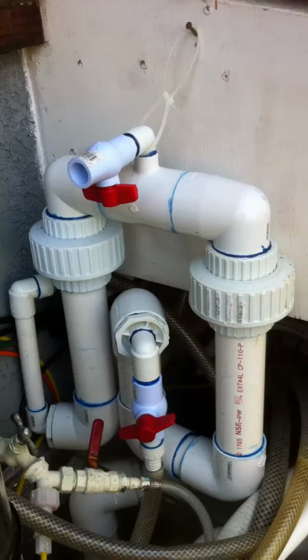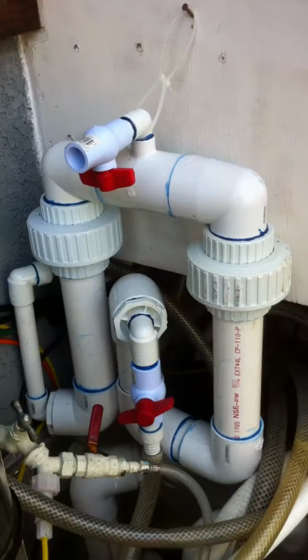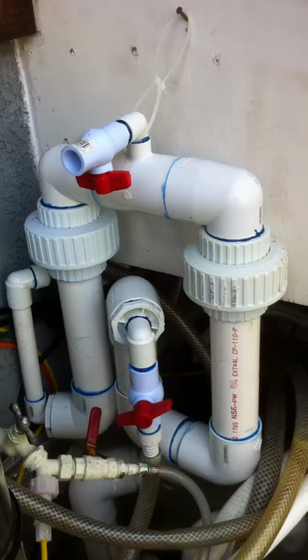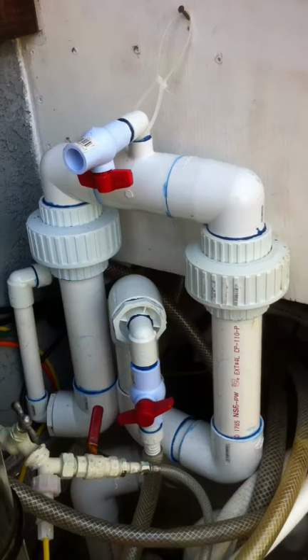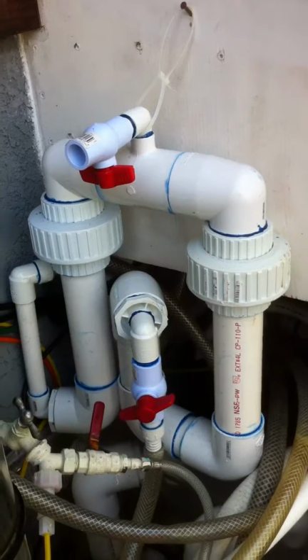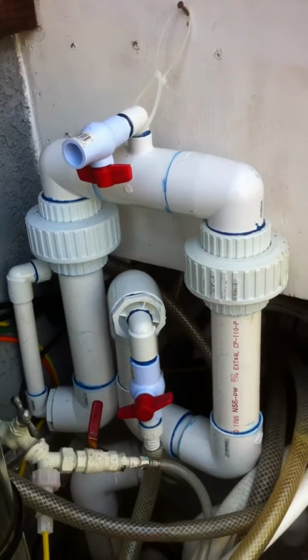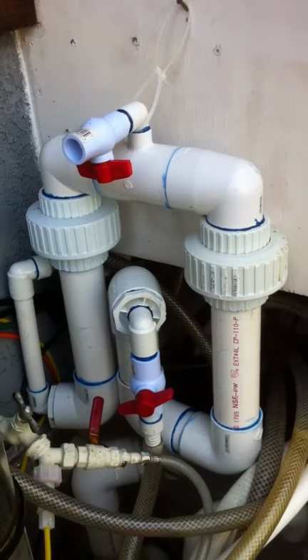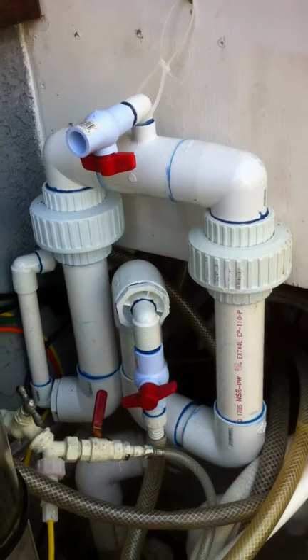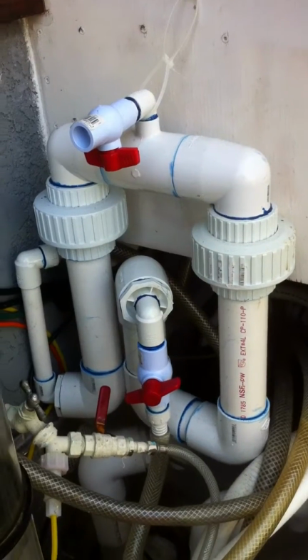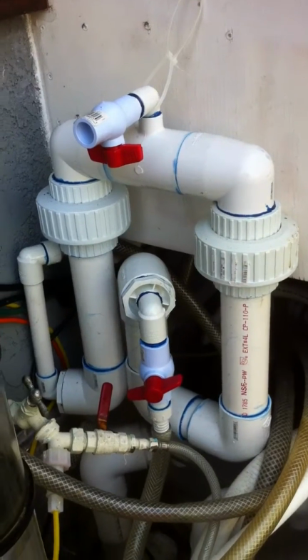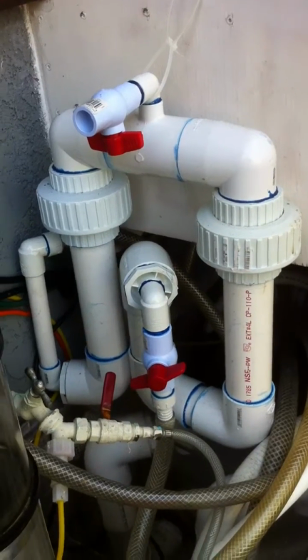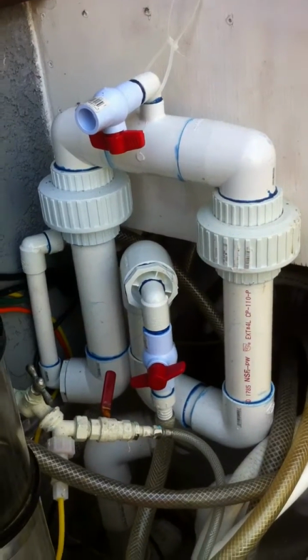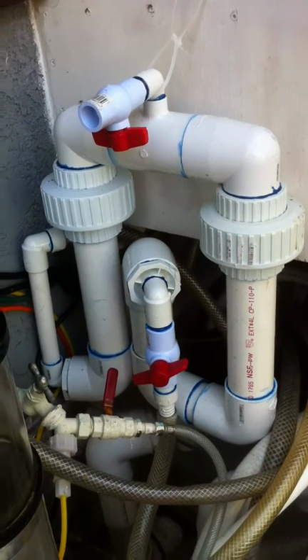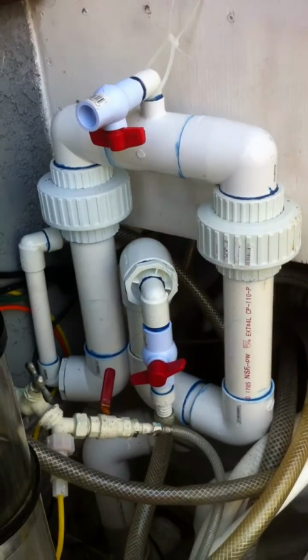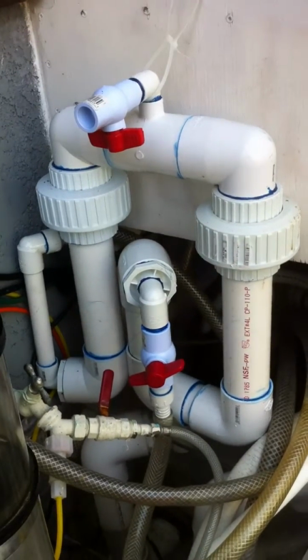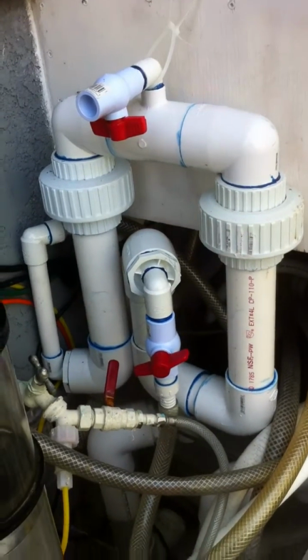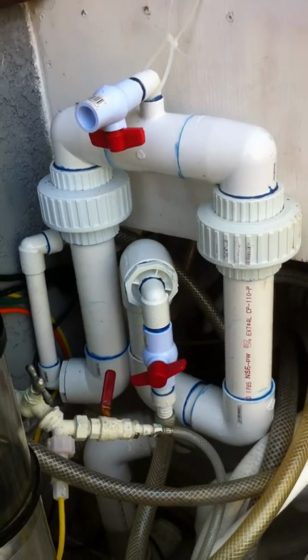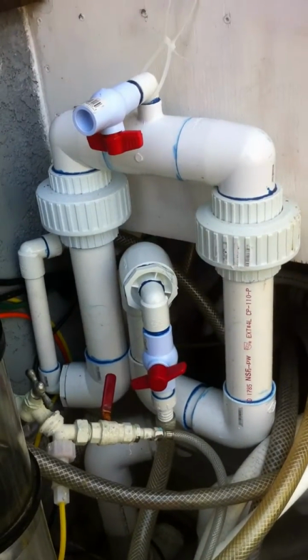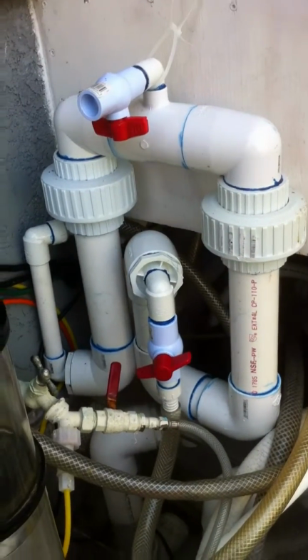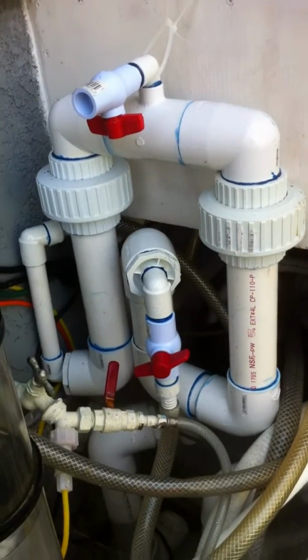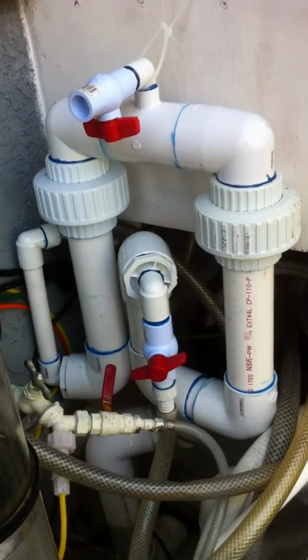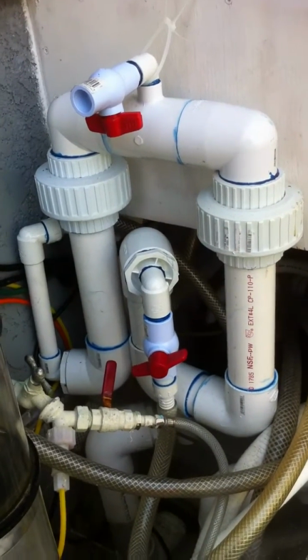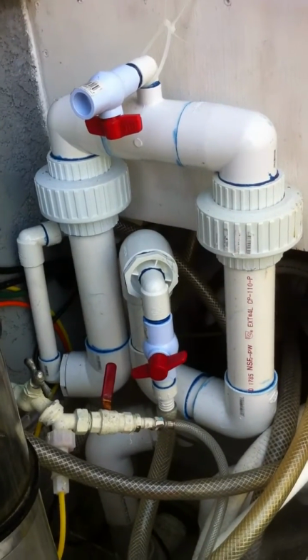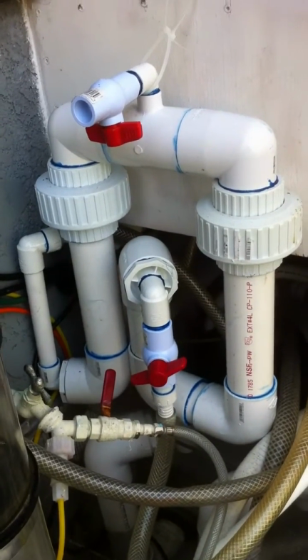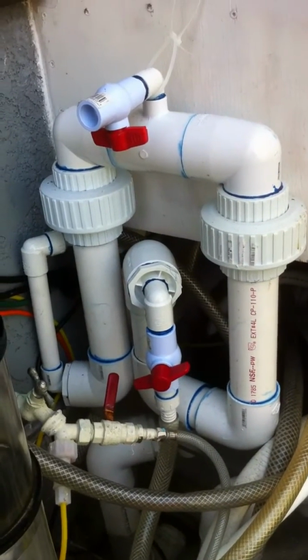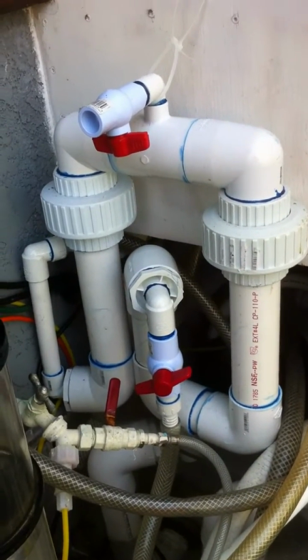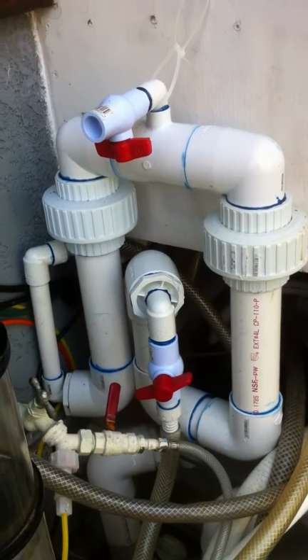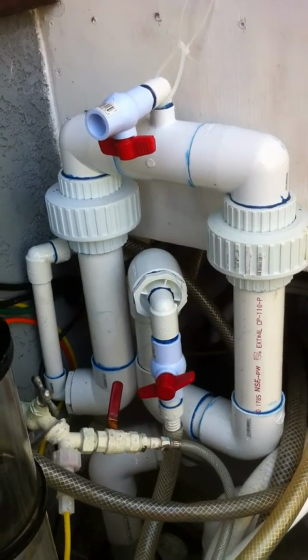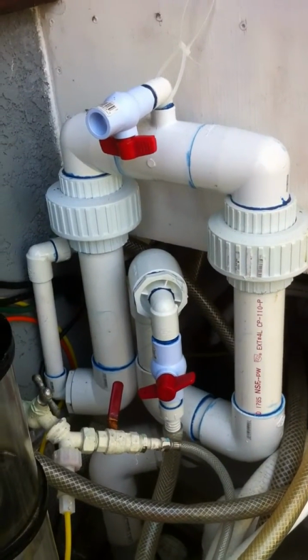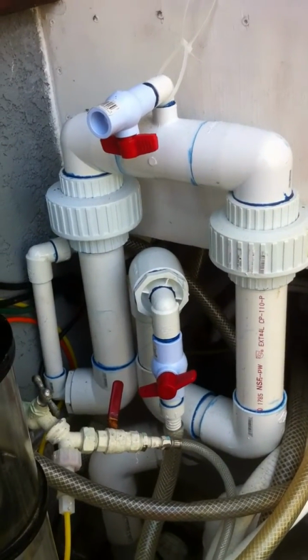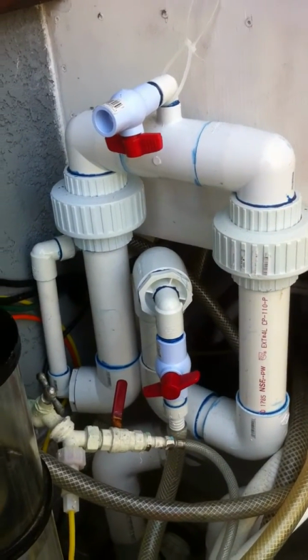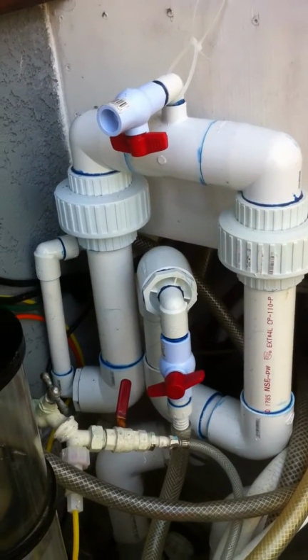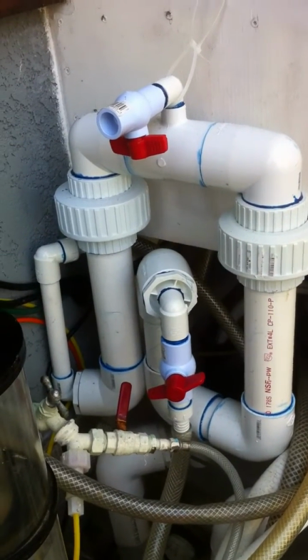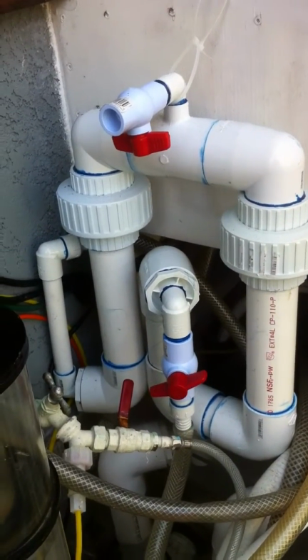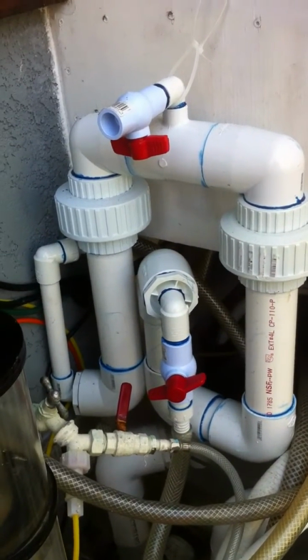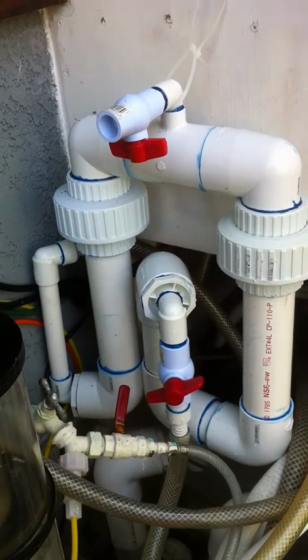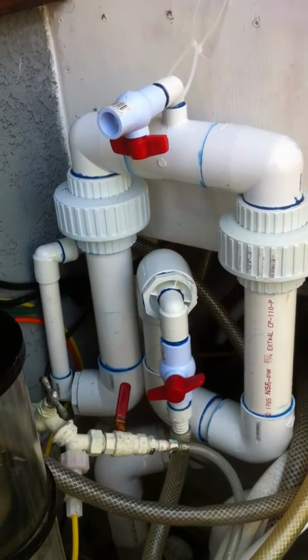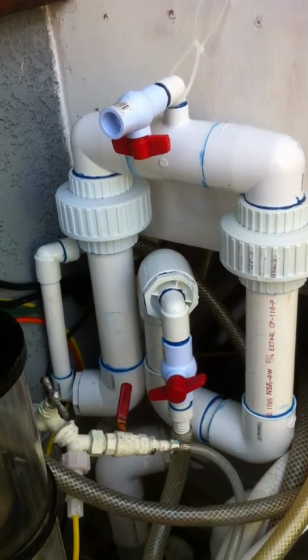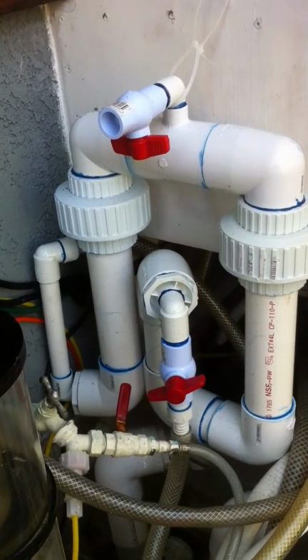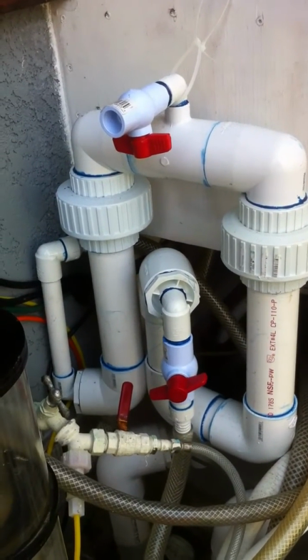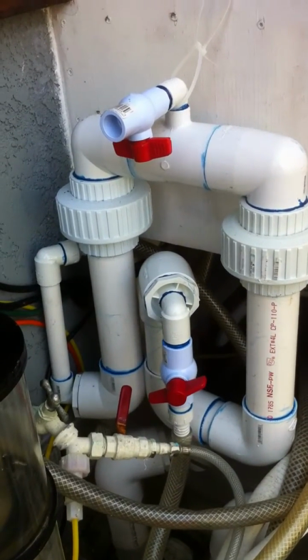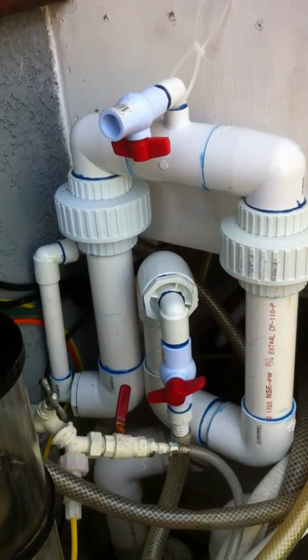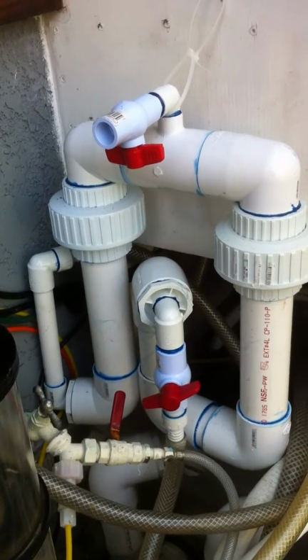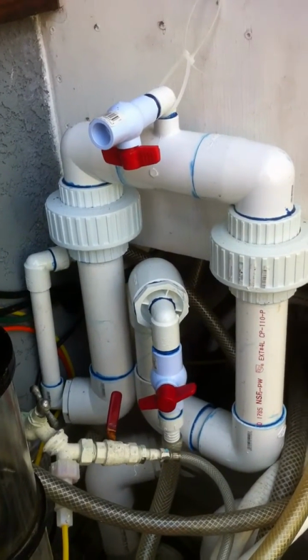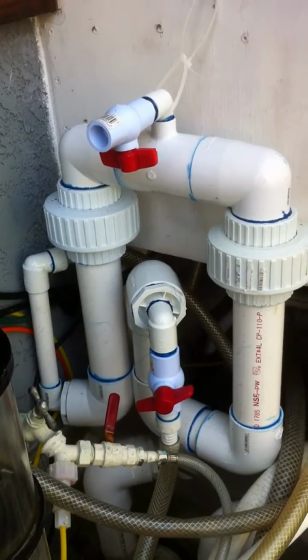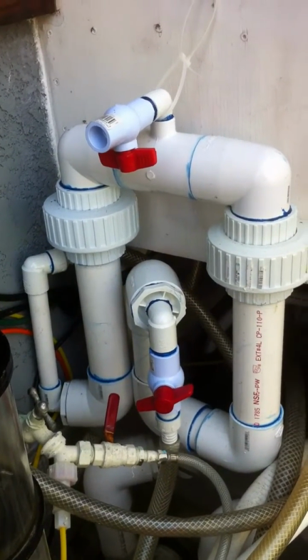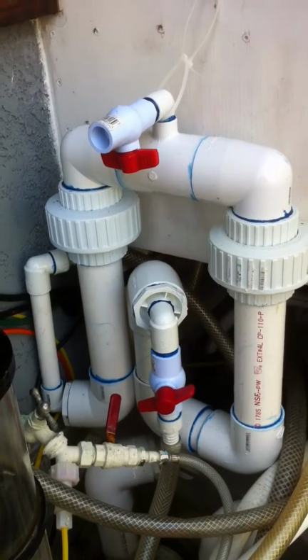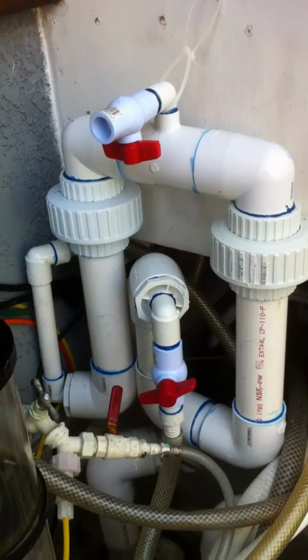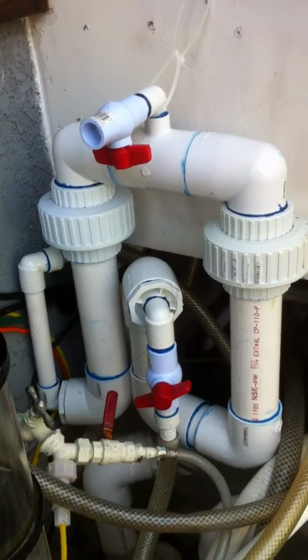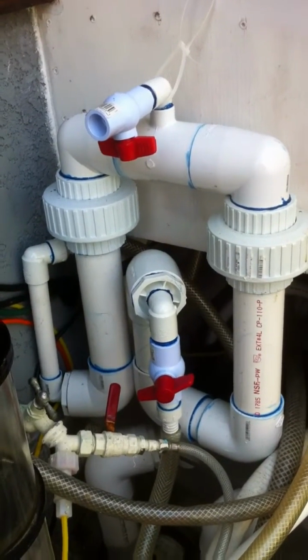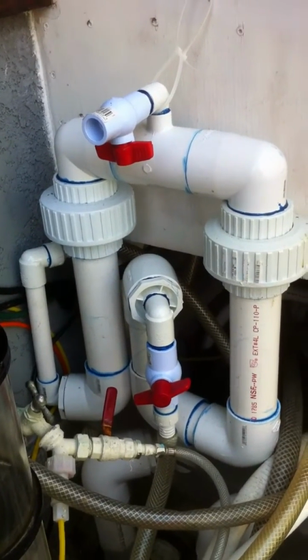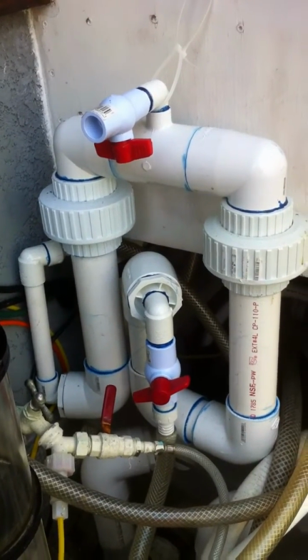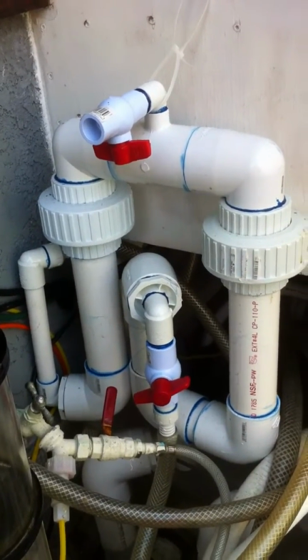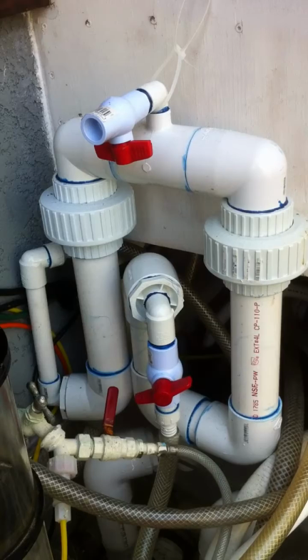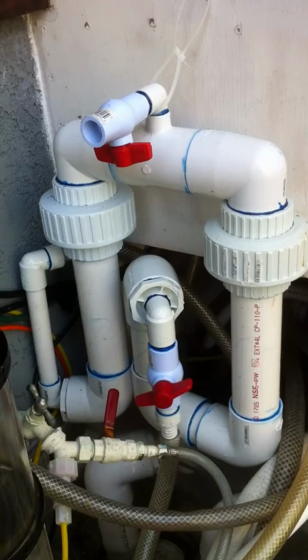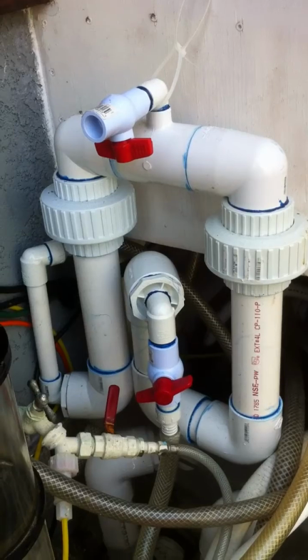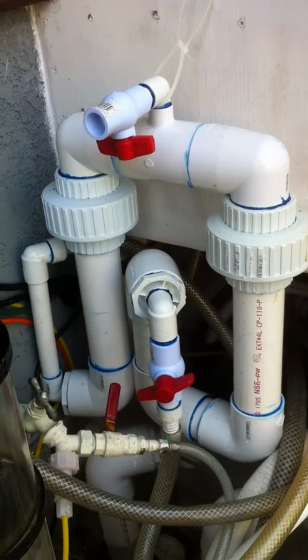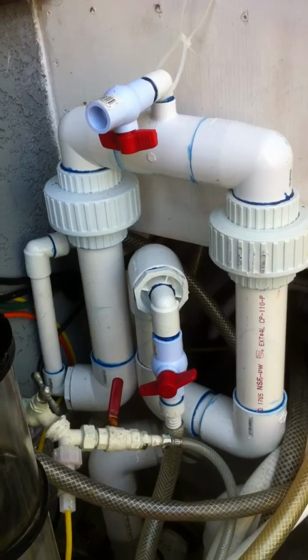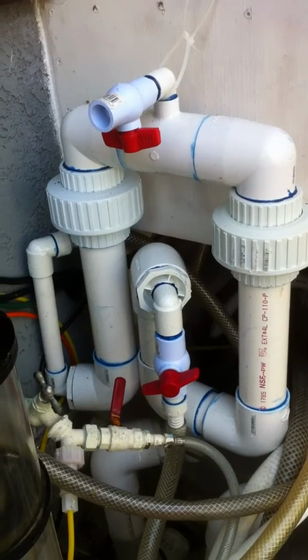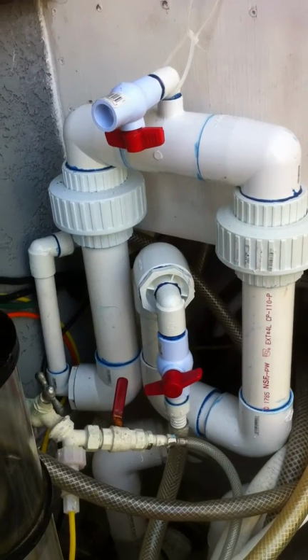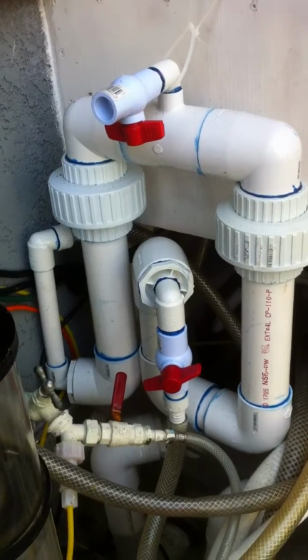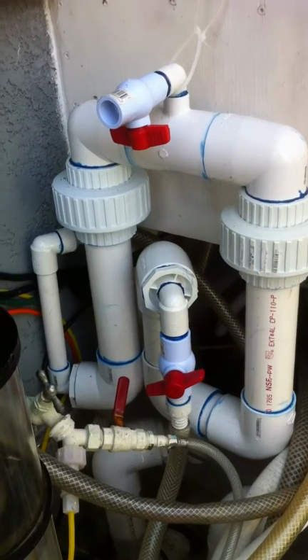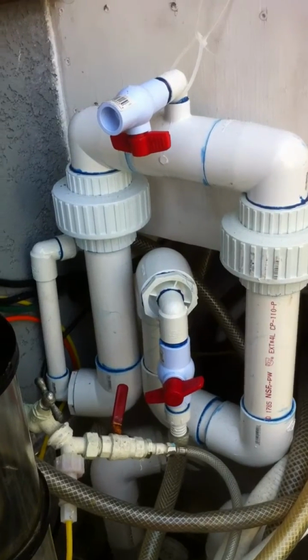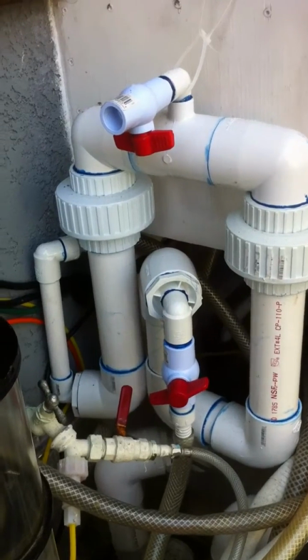Hi, this is Jeff again. I just wanted to show you the do-it-yourself nitrate reactor that I built. It's a sulfur reactor.